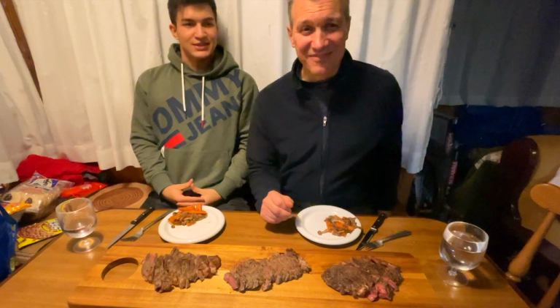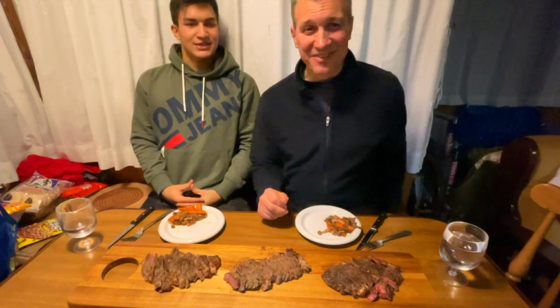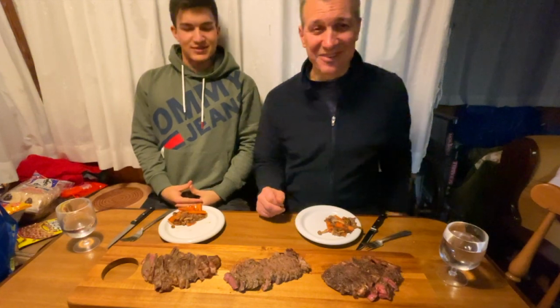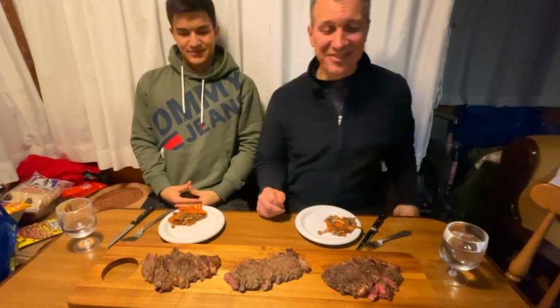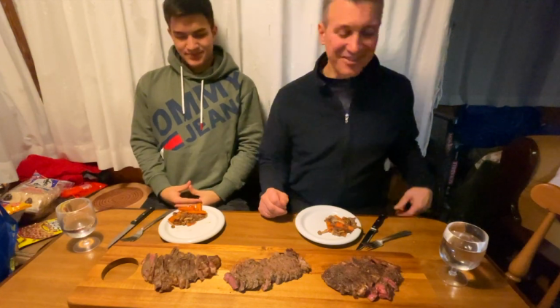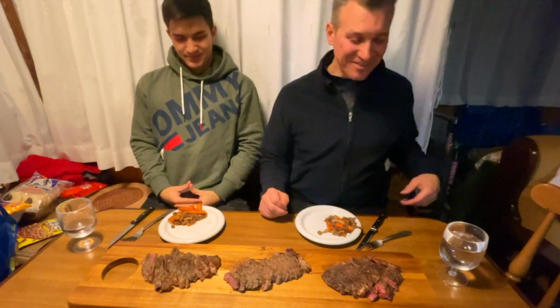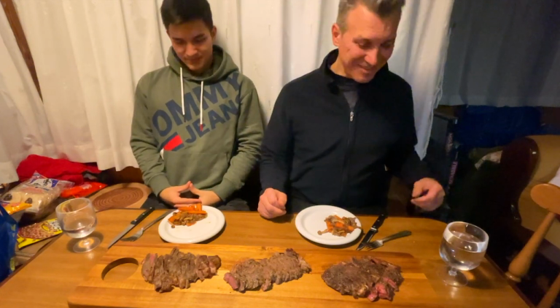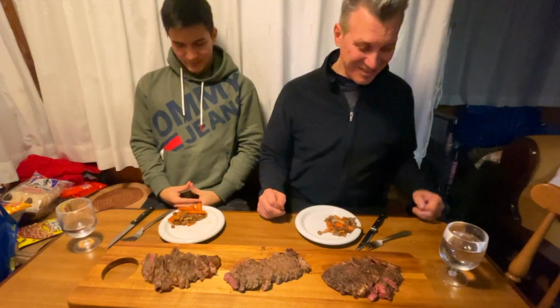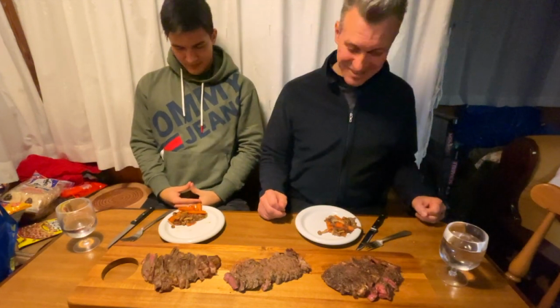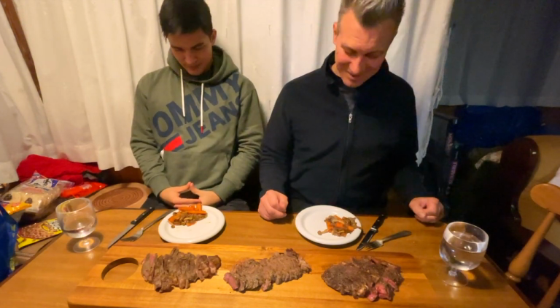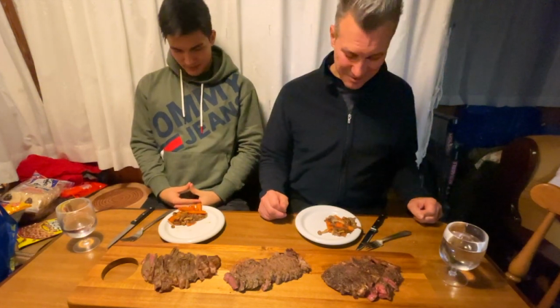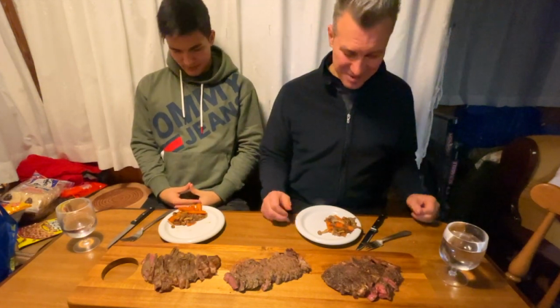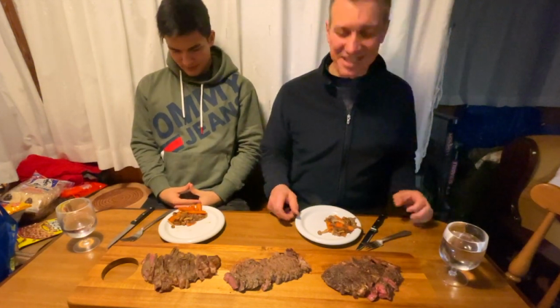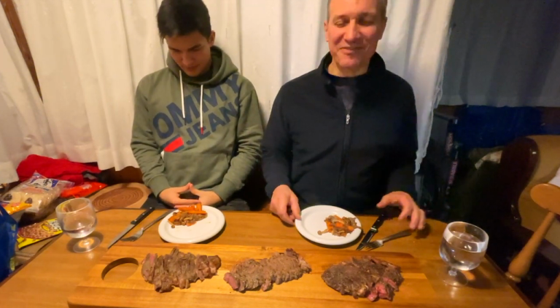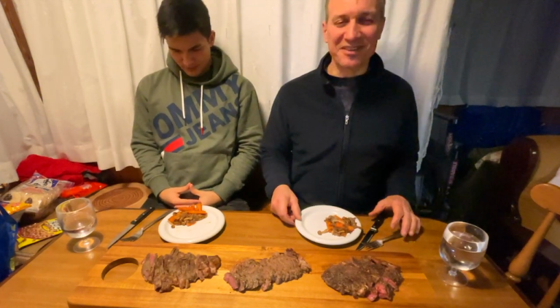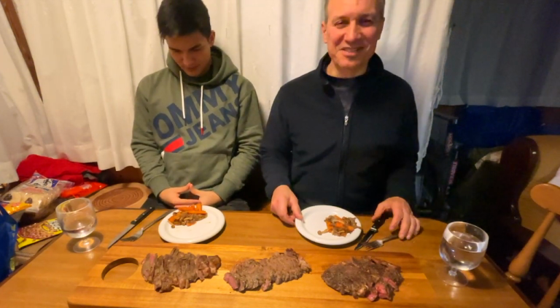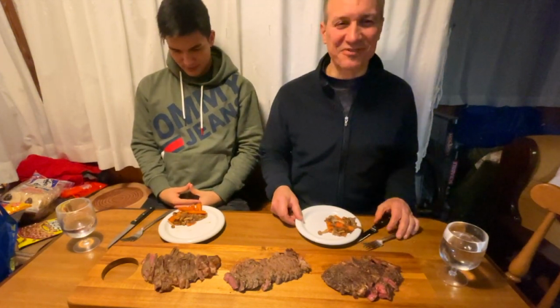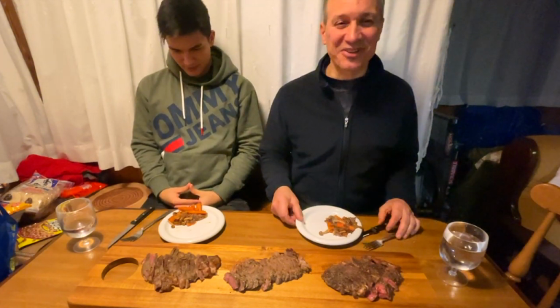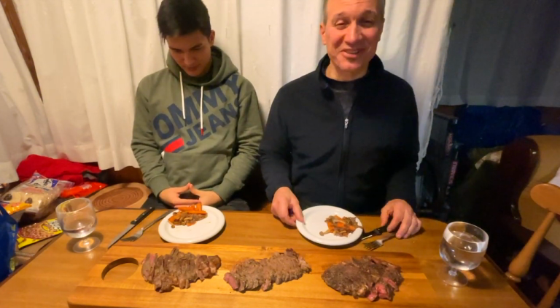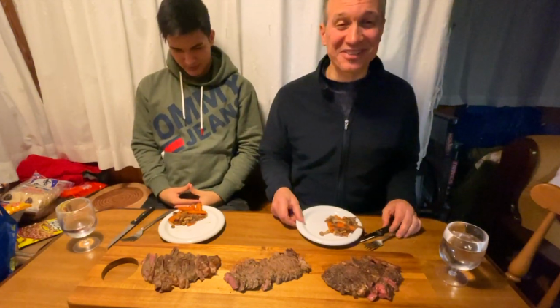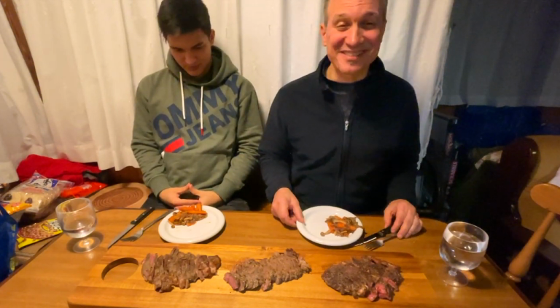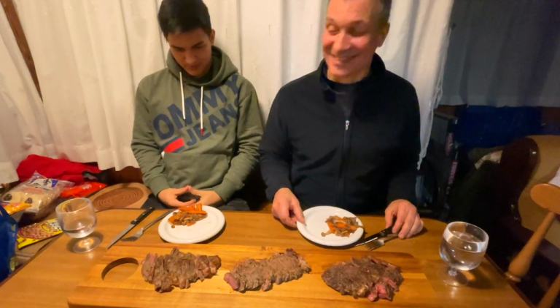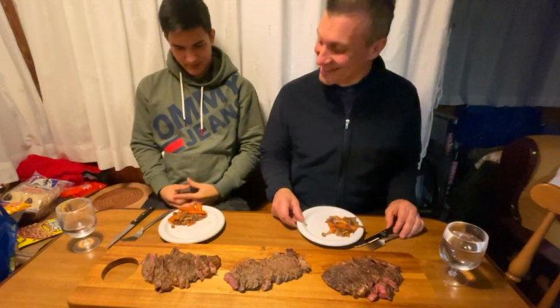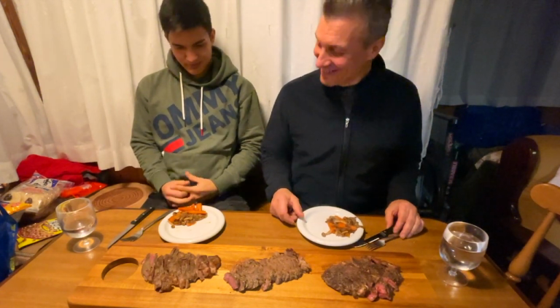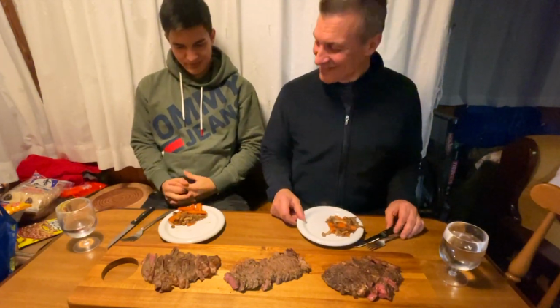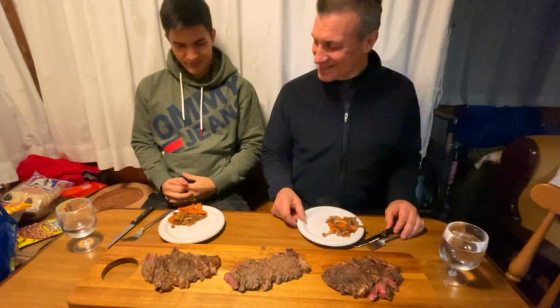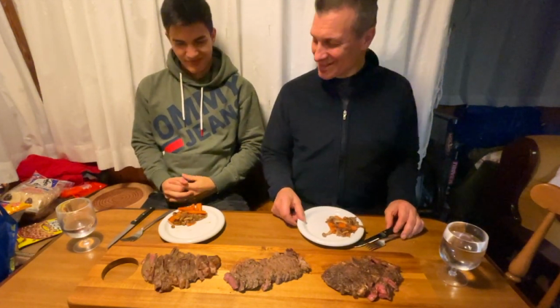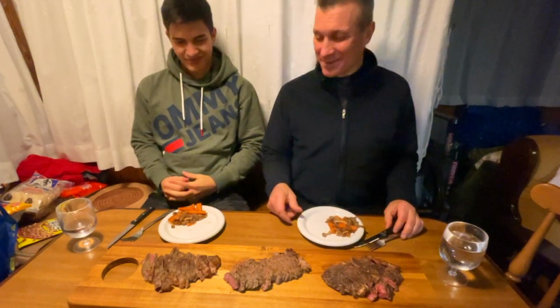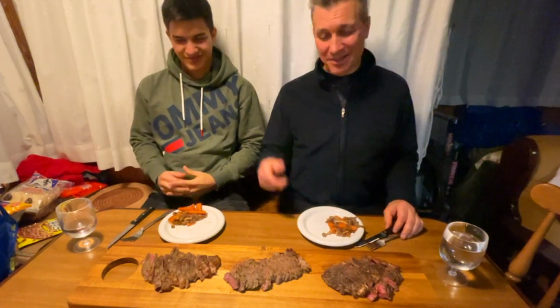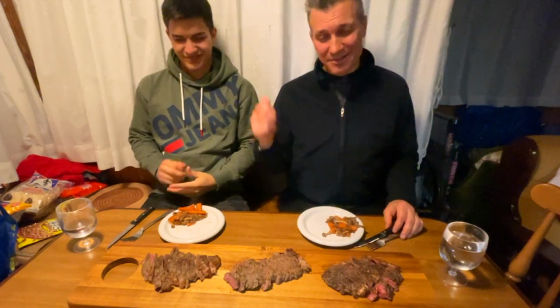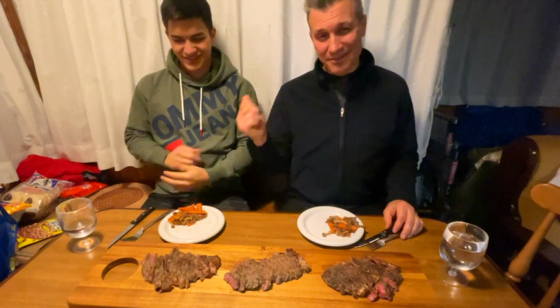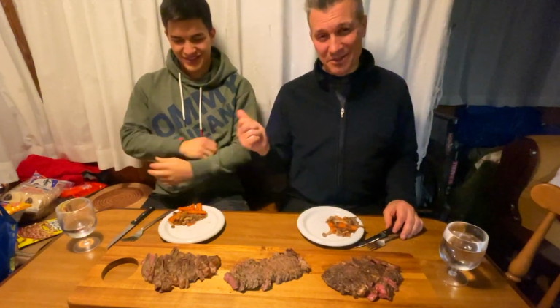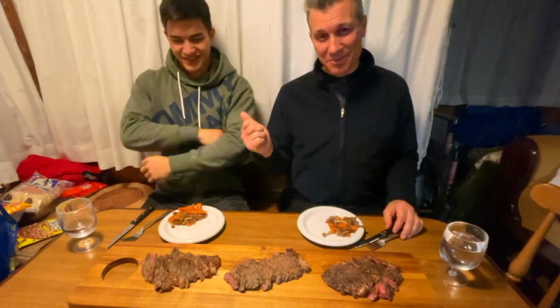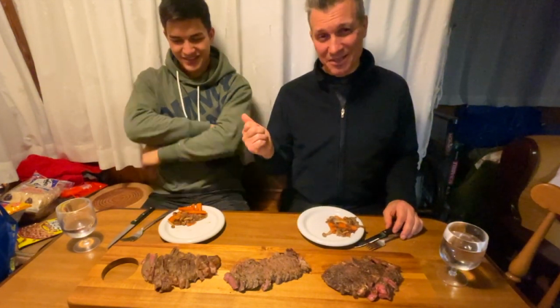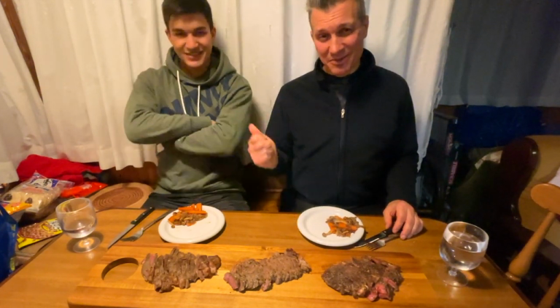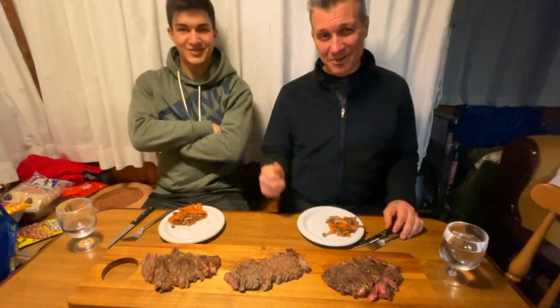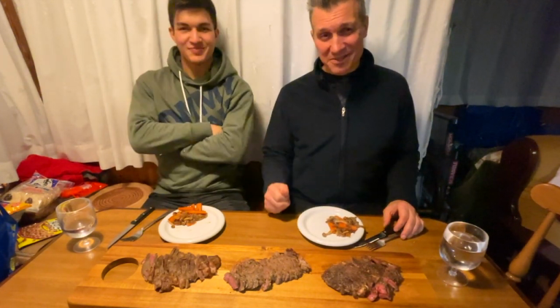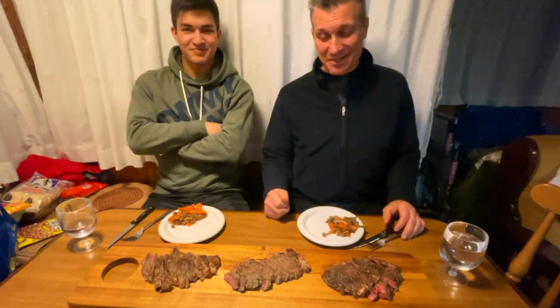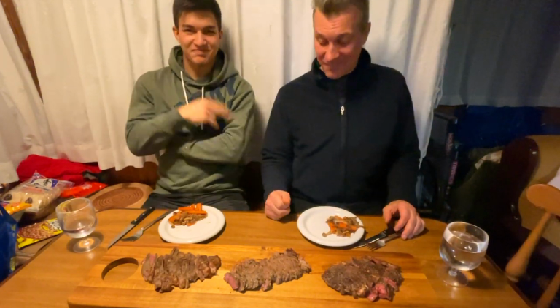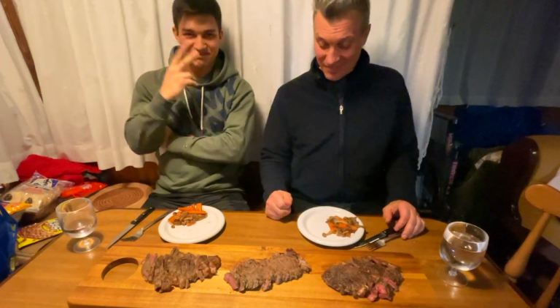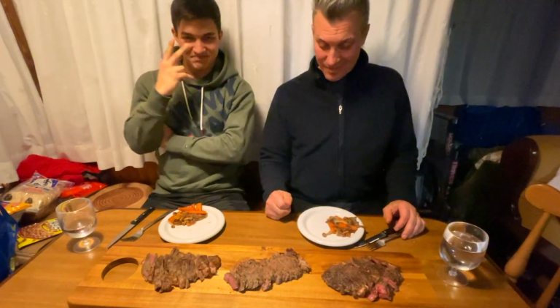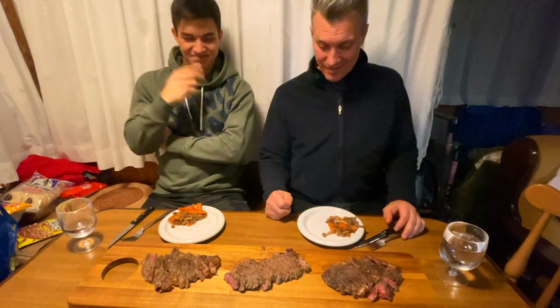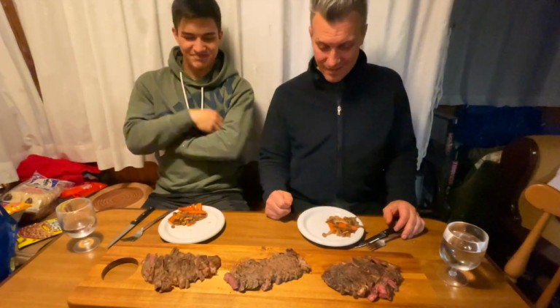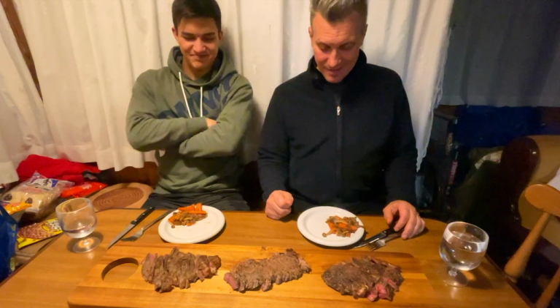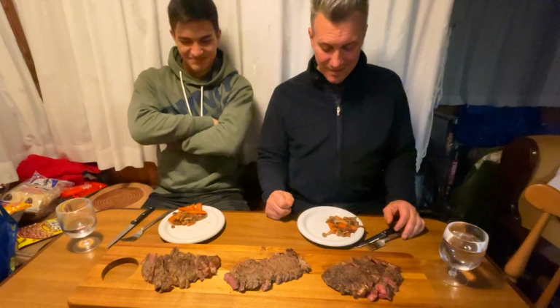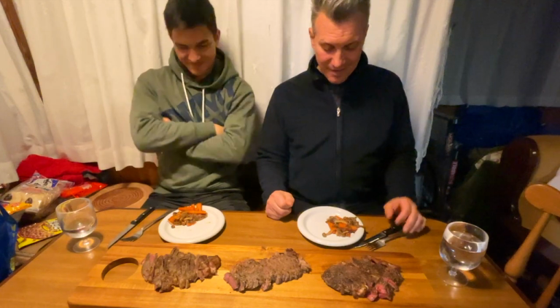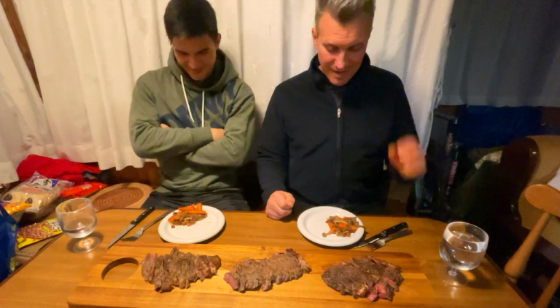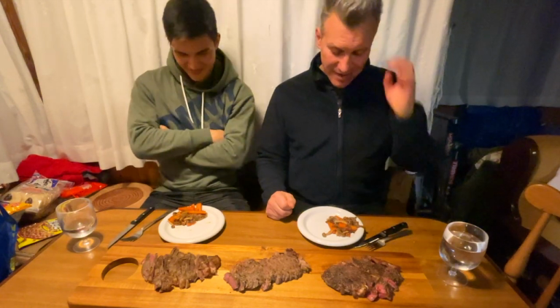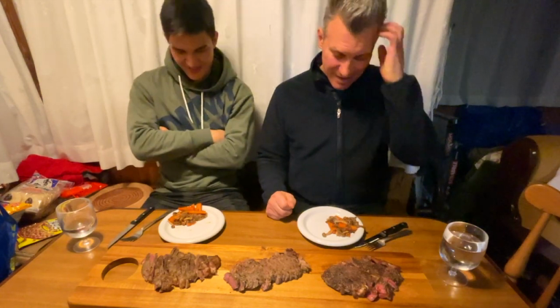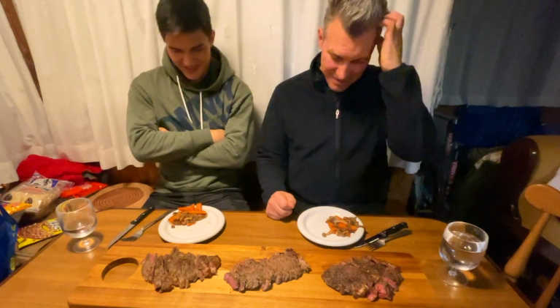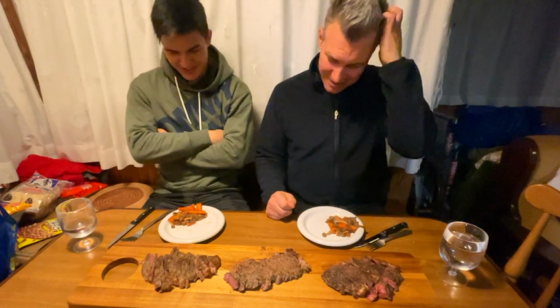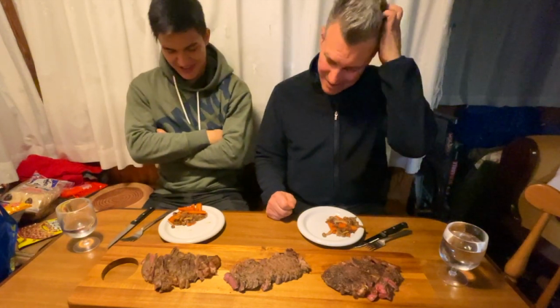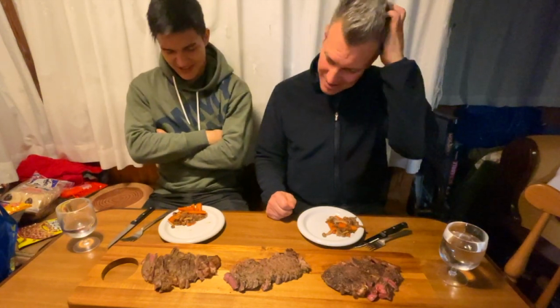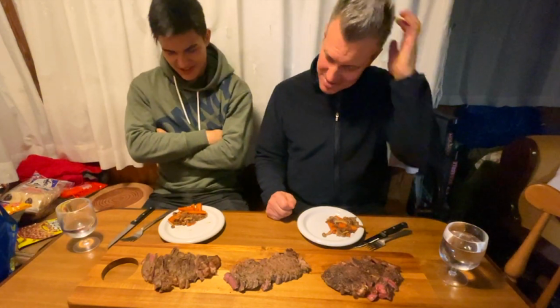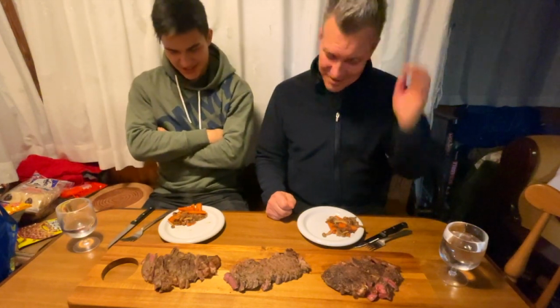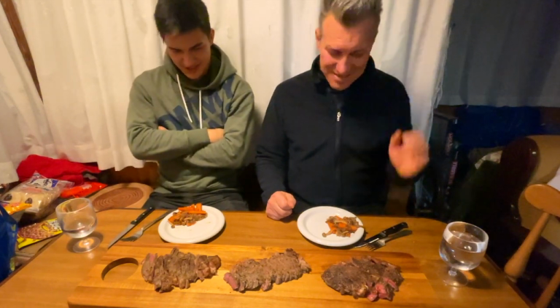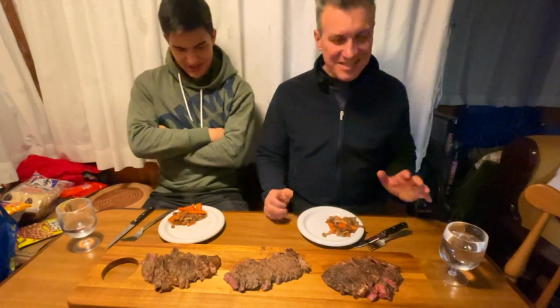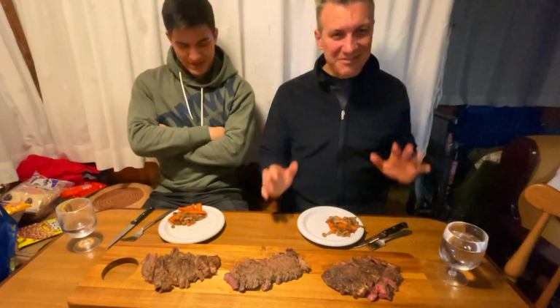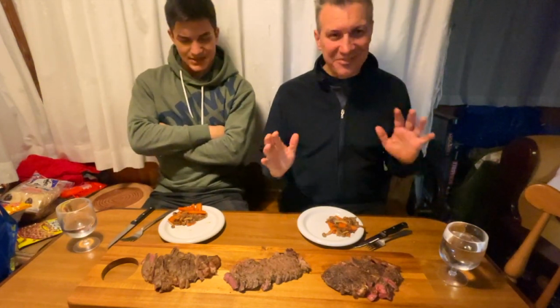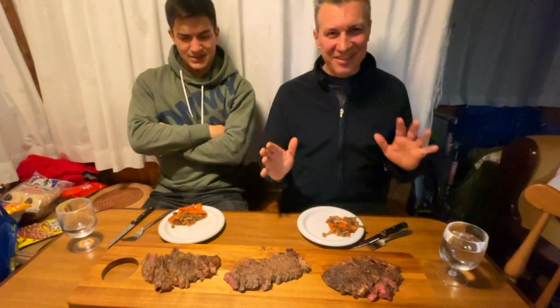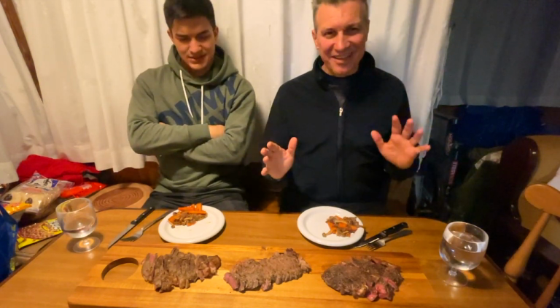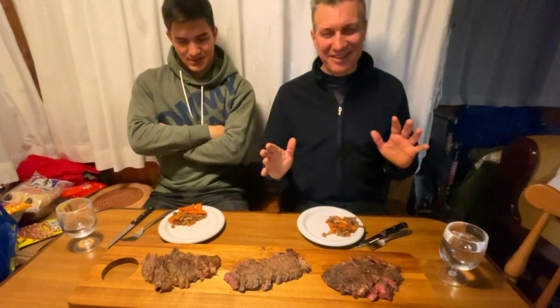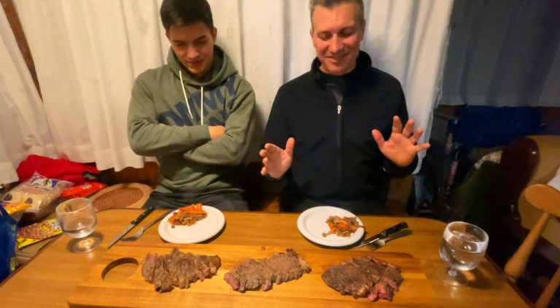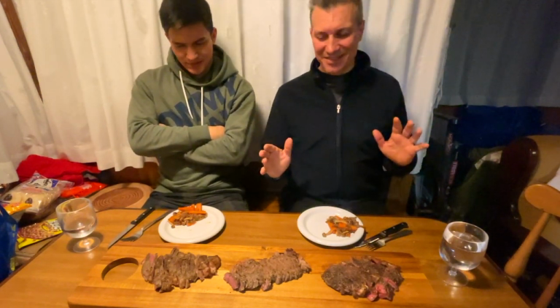Here we are — Whiskey Philosopher Cooks. So I'm here with Yuma, of course. Let's see what we got here today.